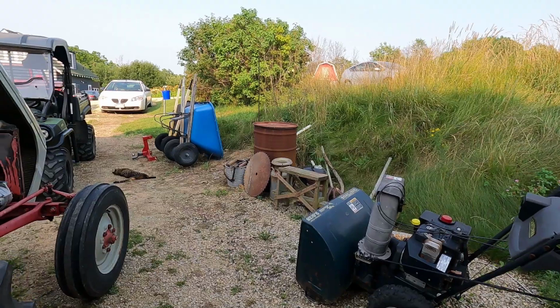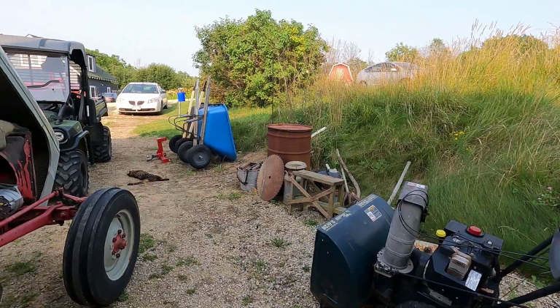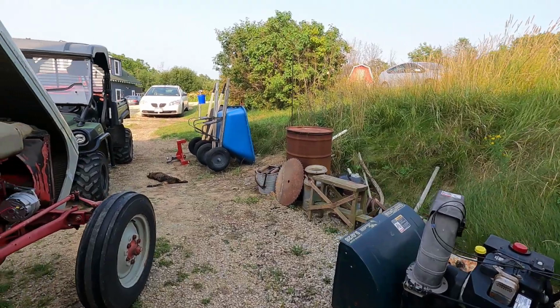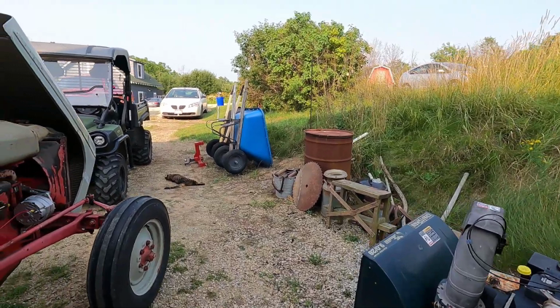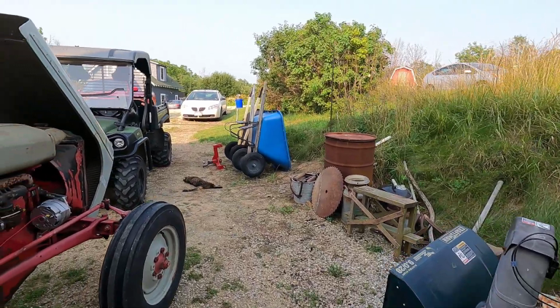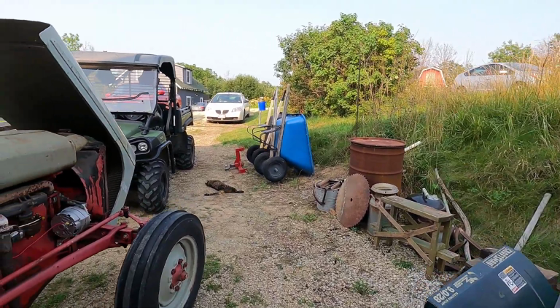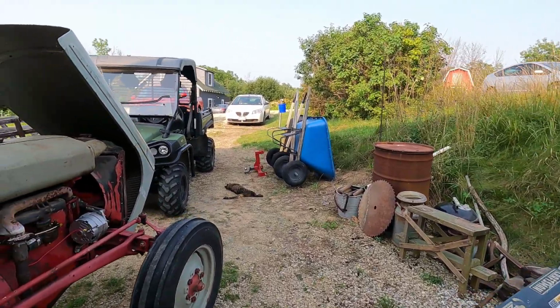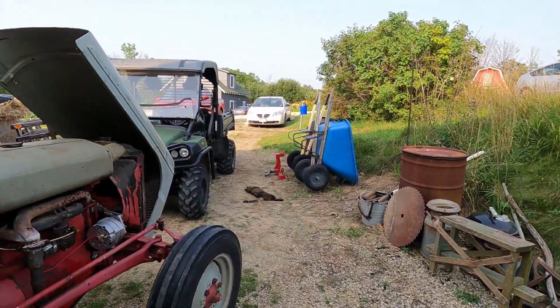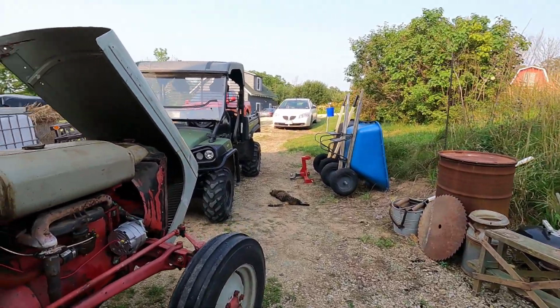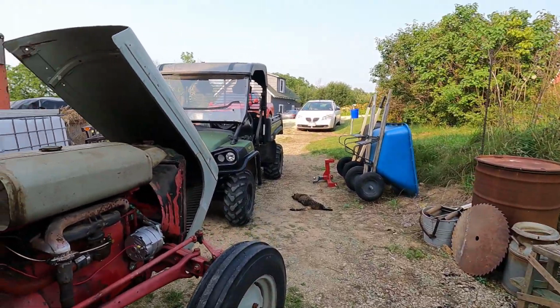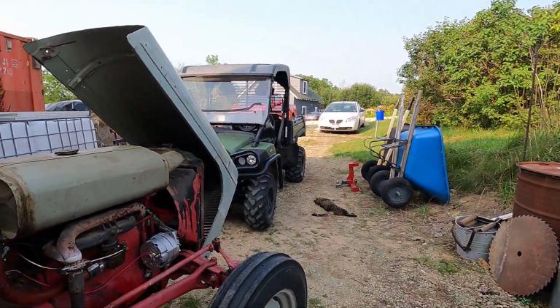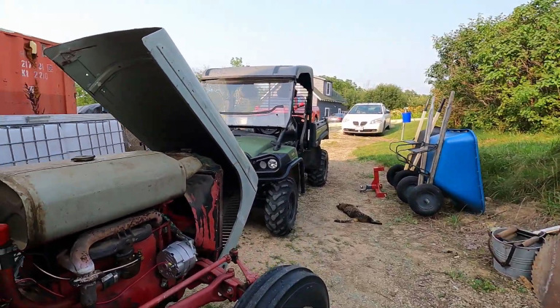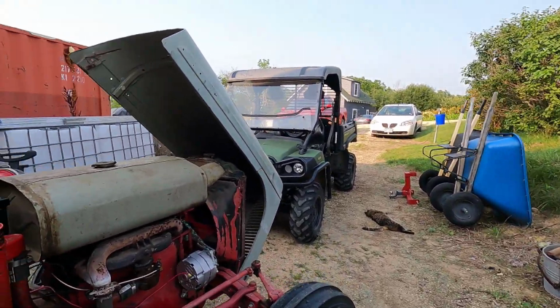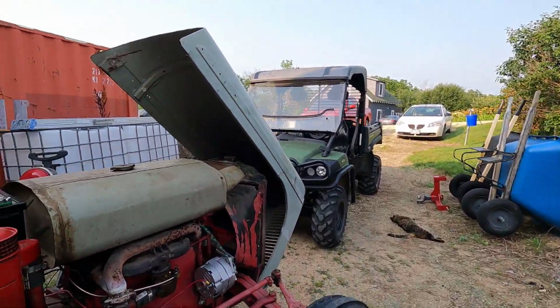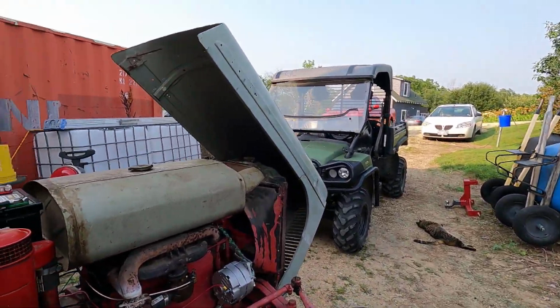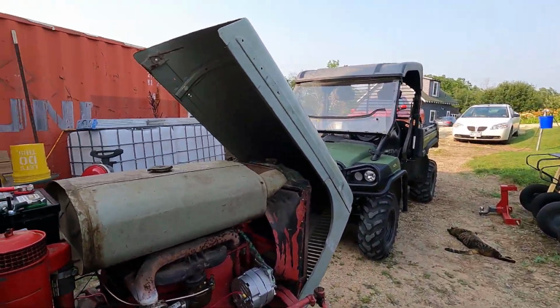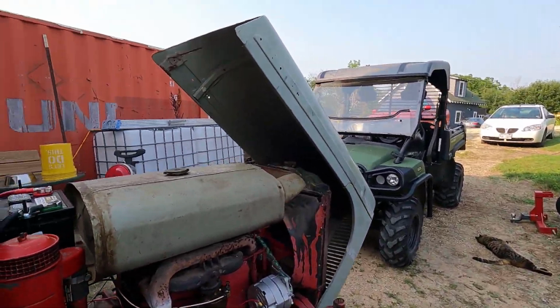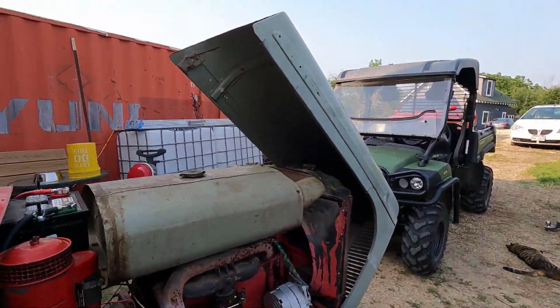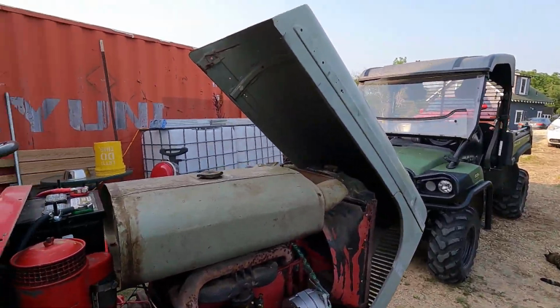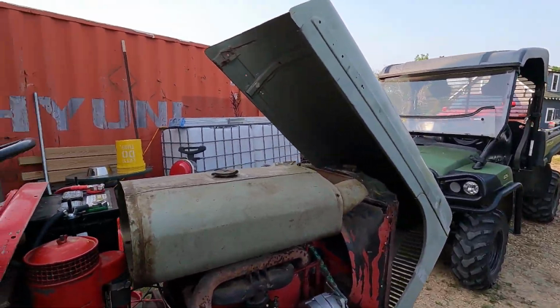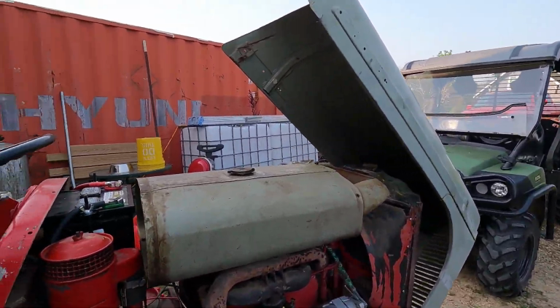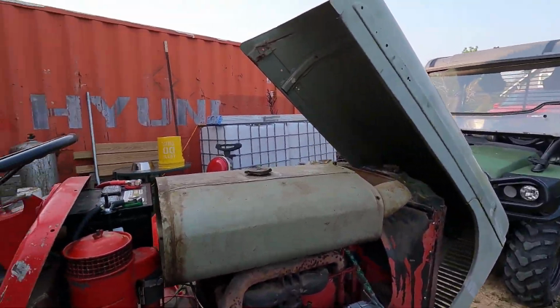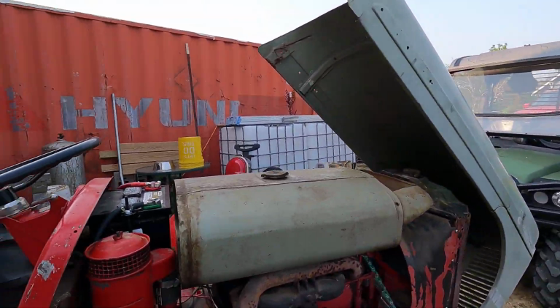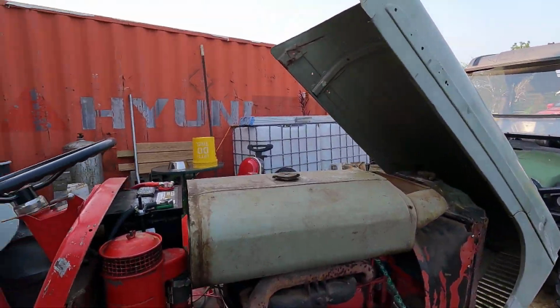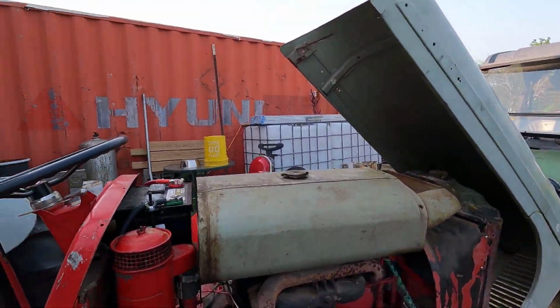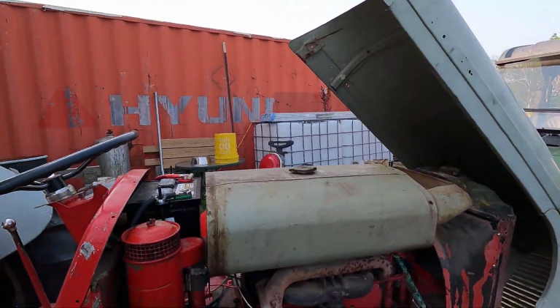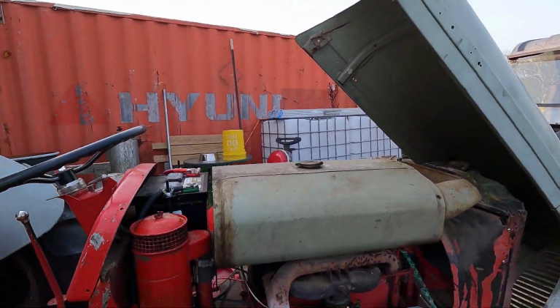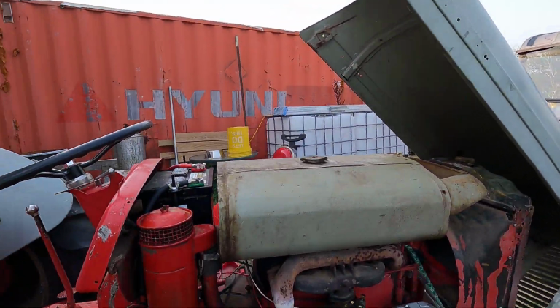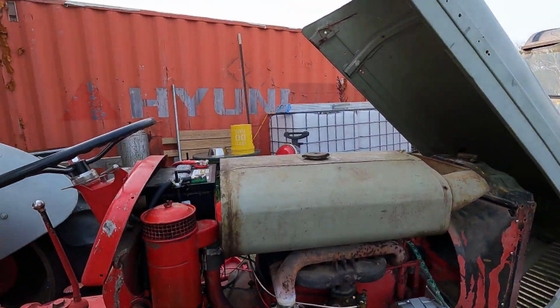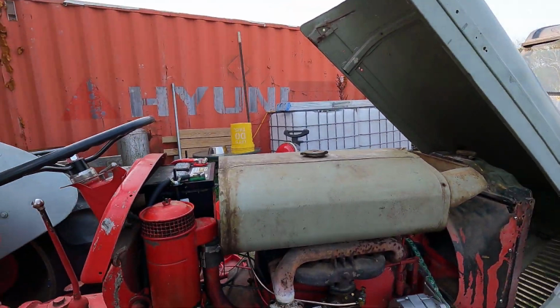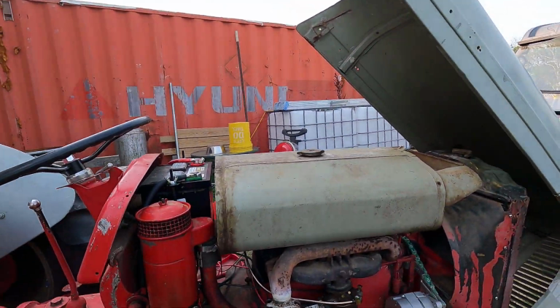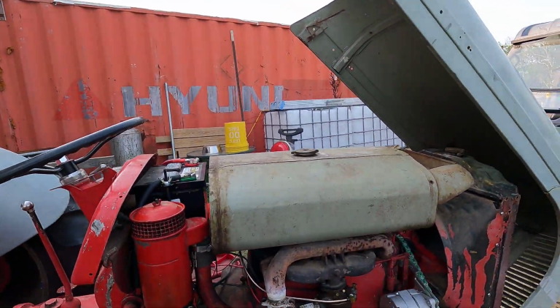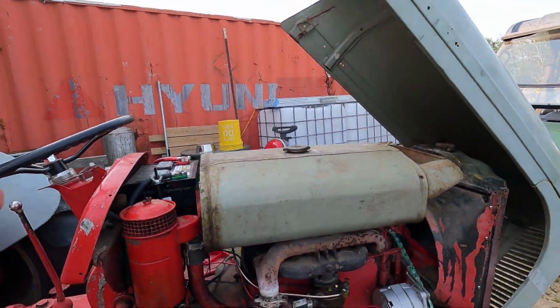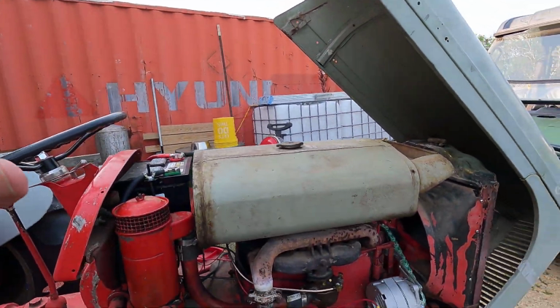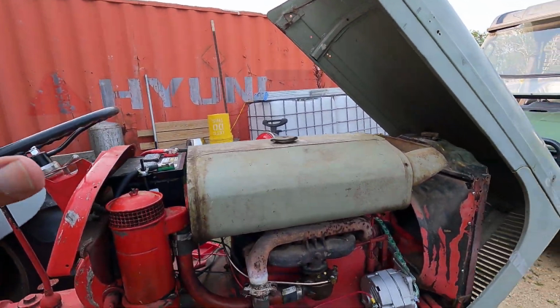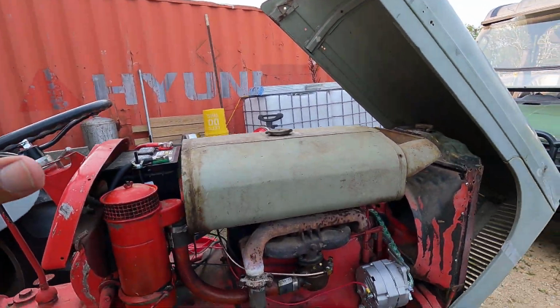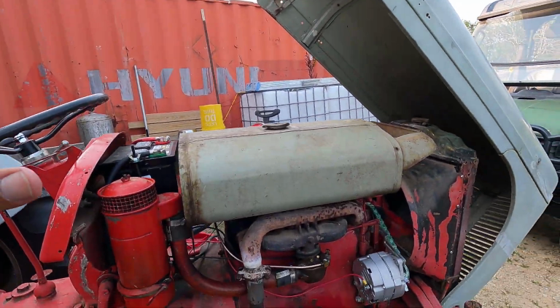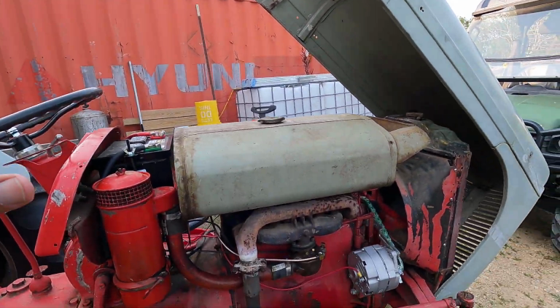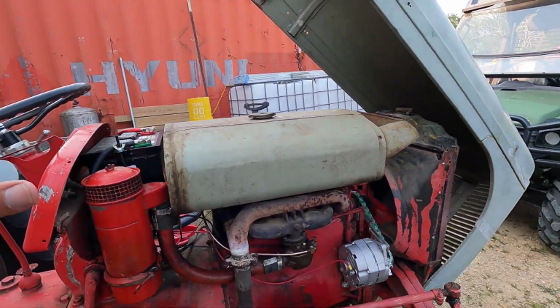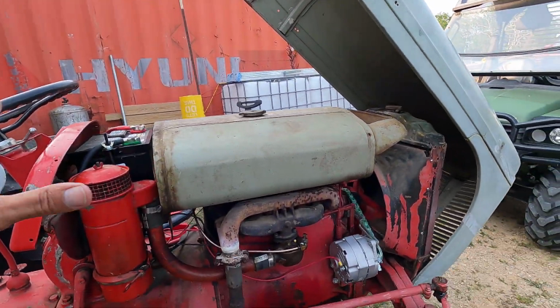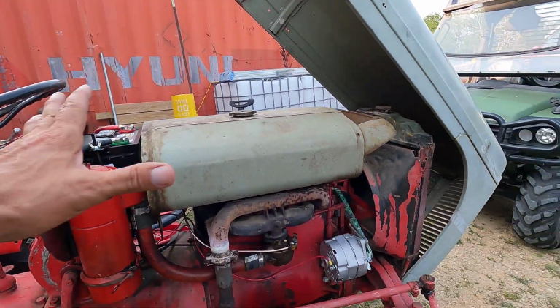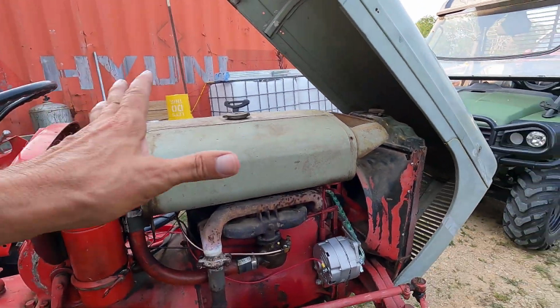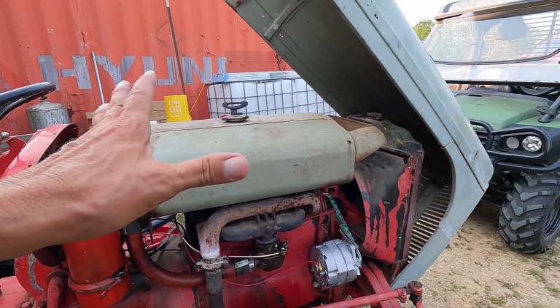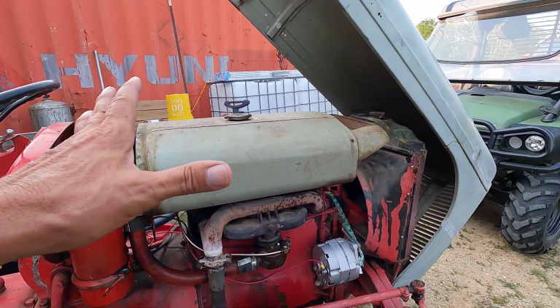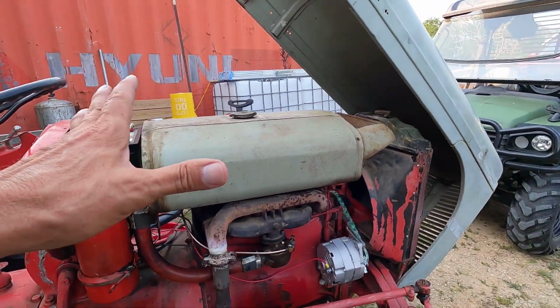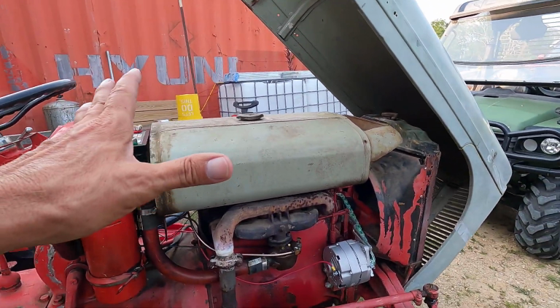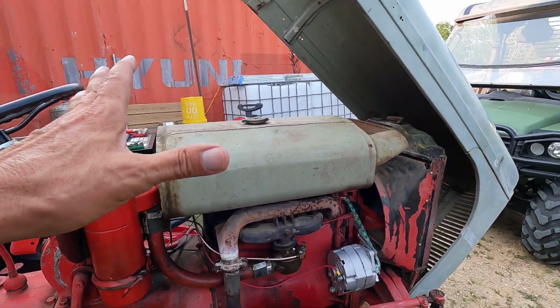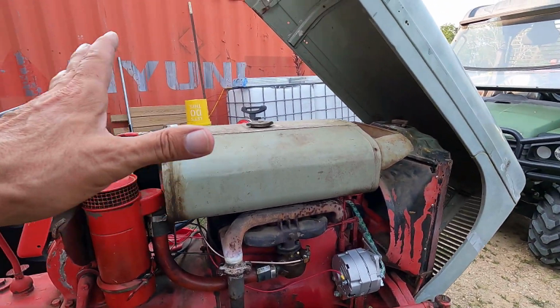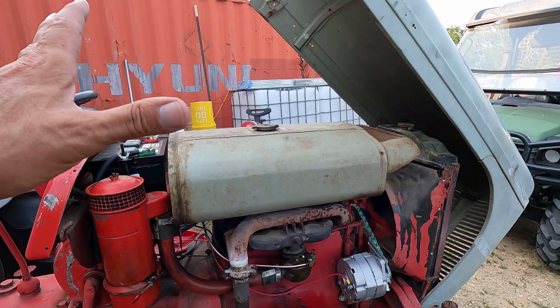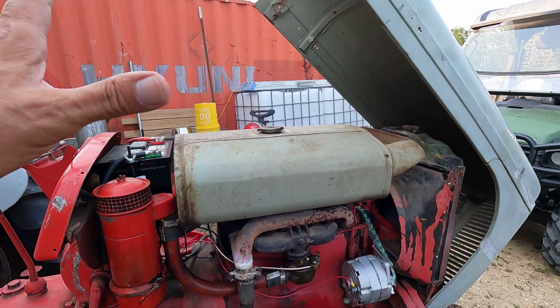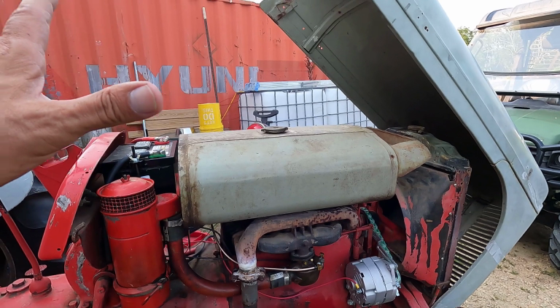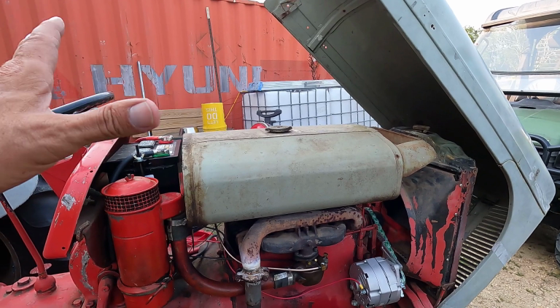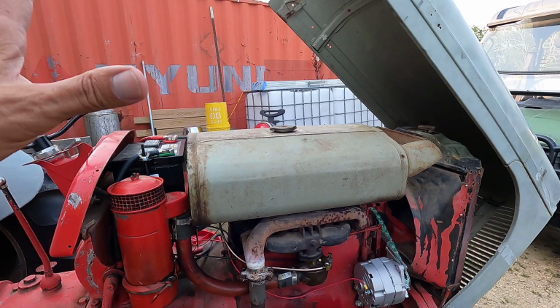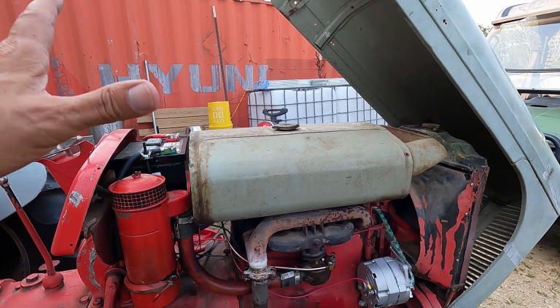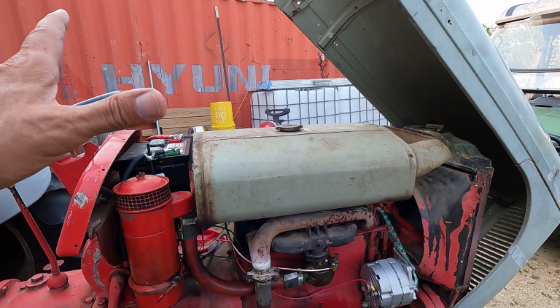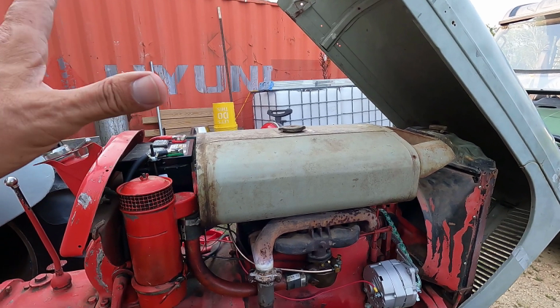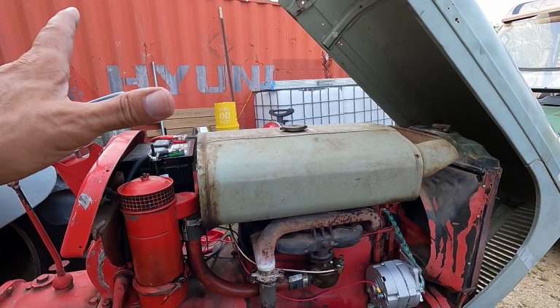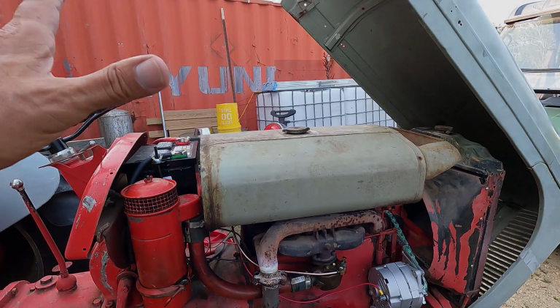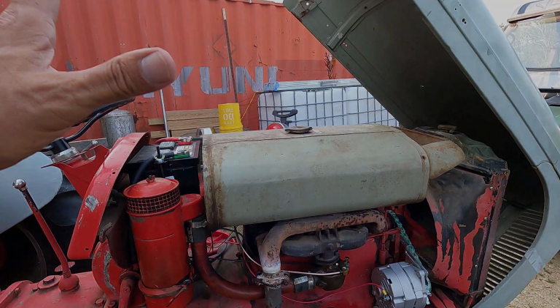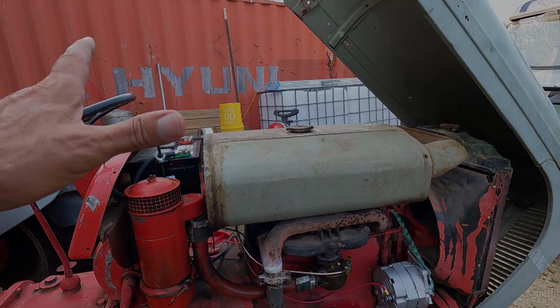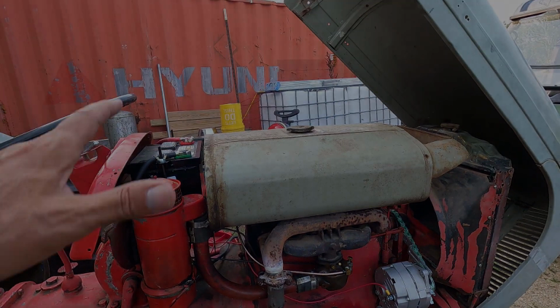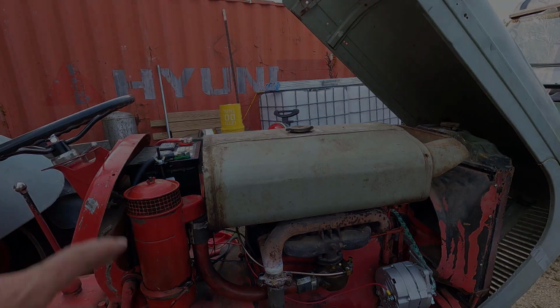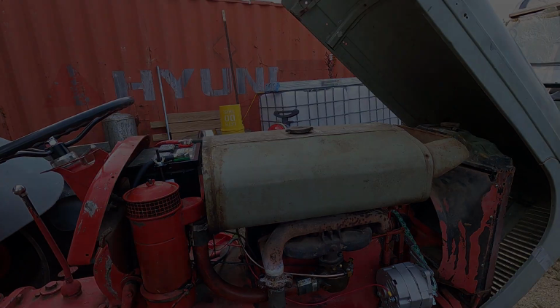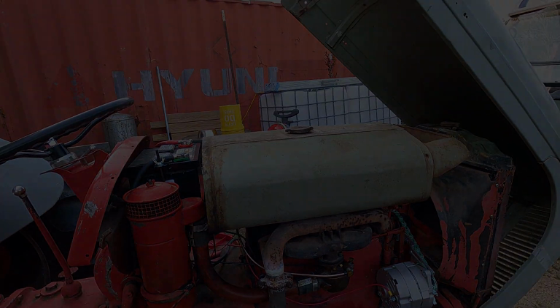Good morning, welcome to Planet Mojo. Today I'm going to trace all of the wires on this 12-volt conversion.